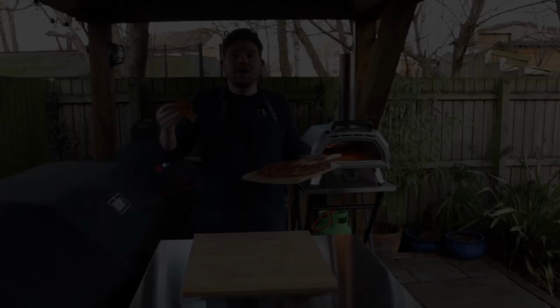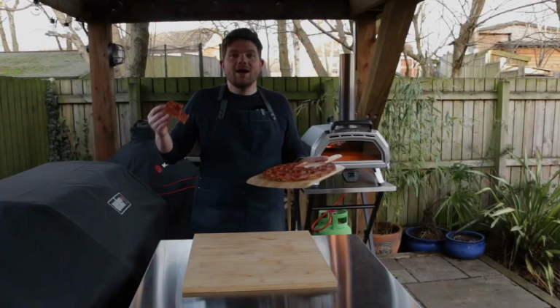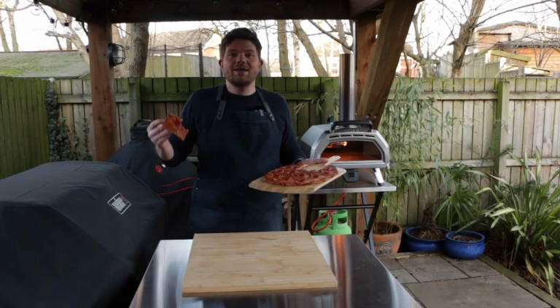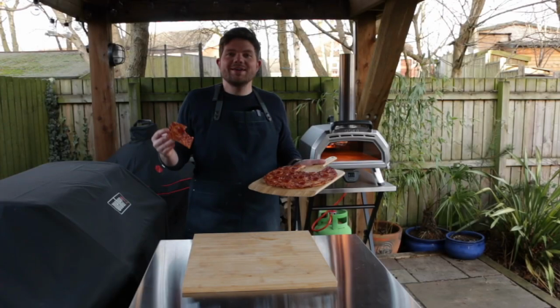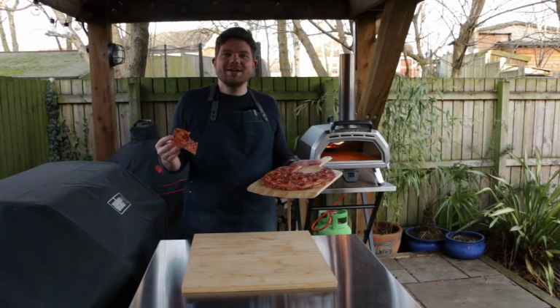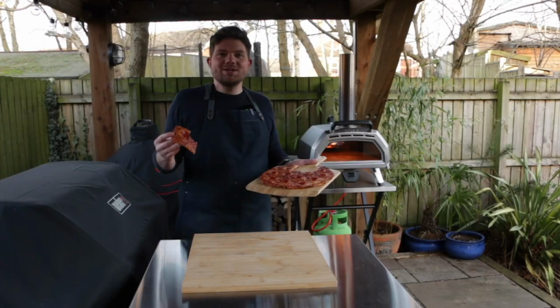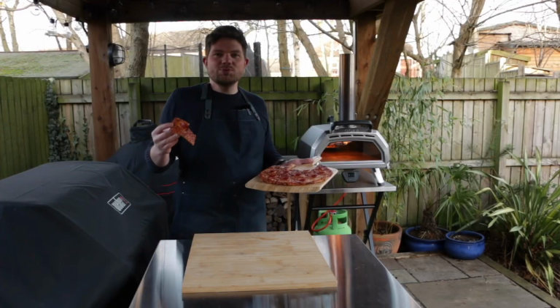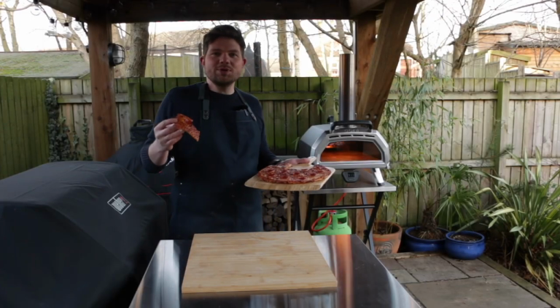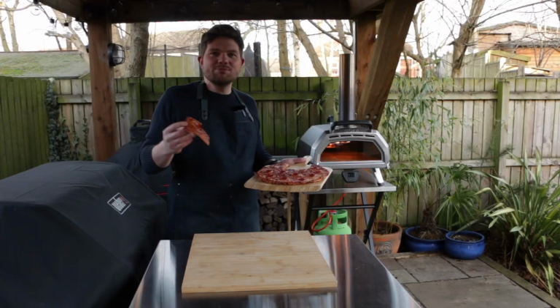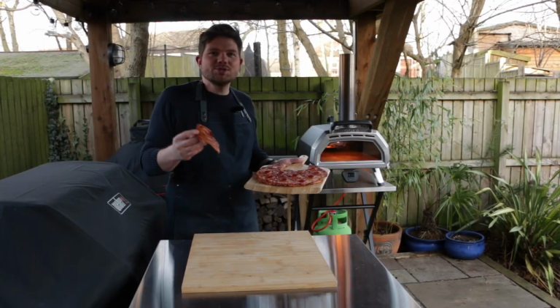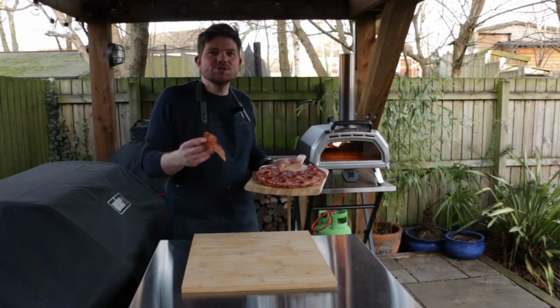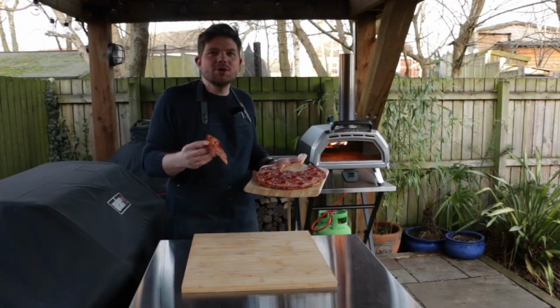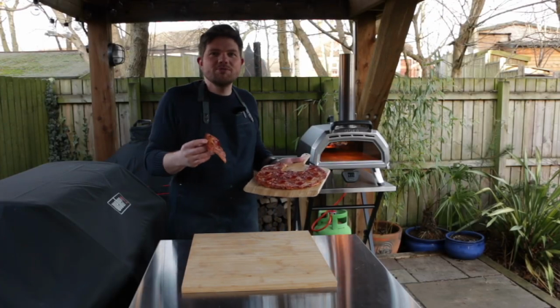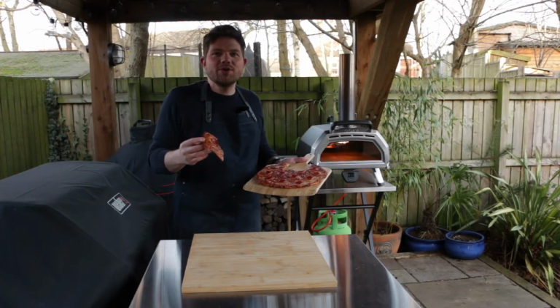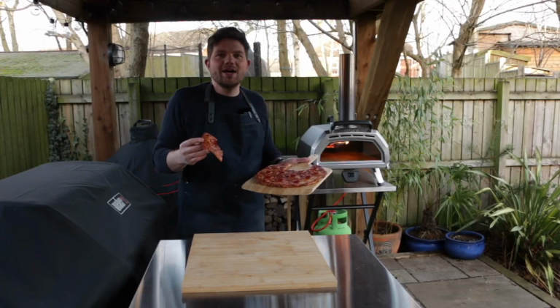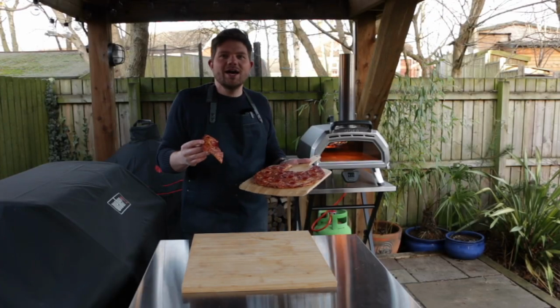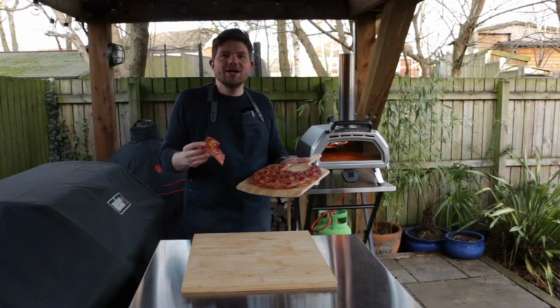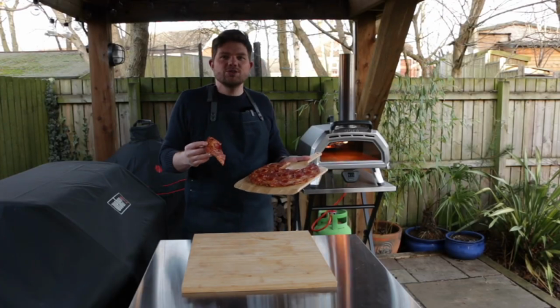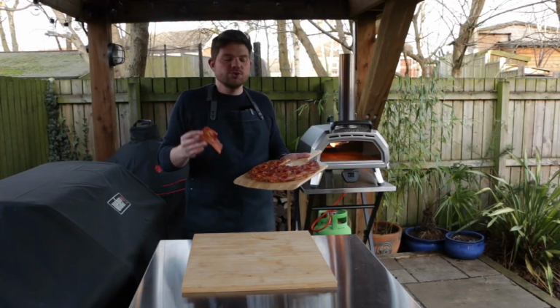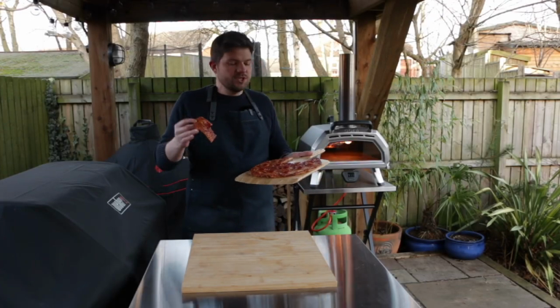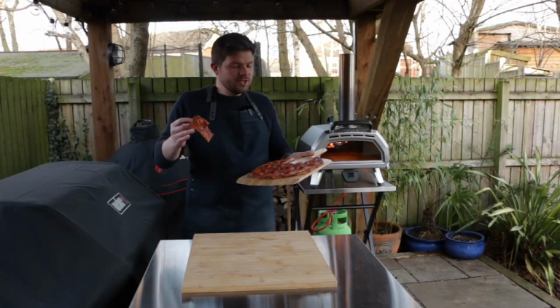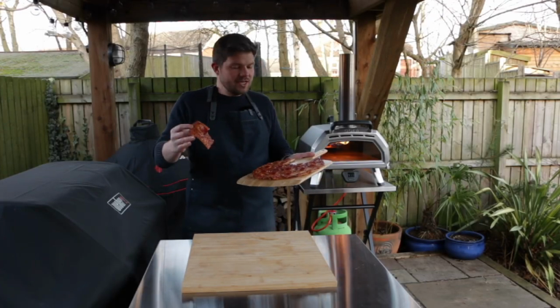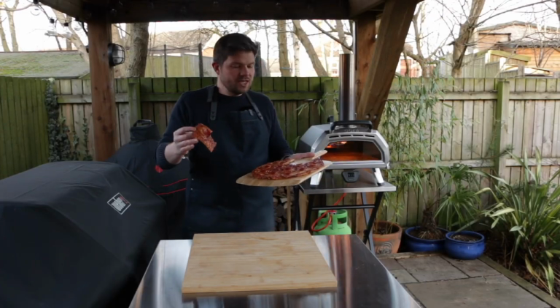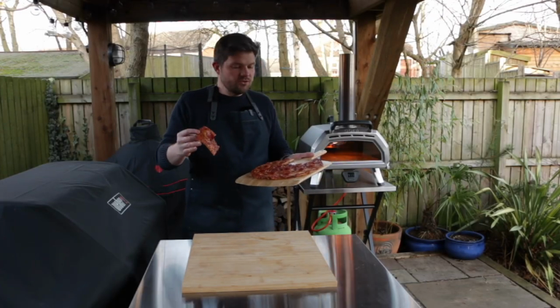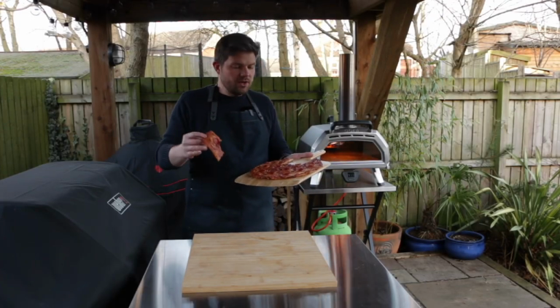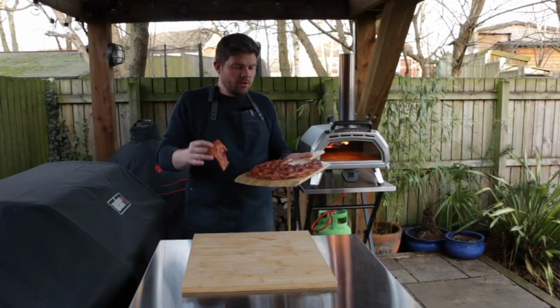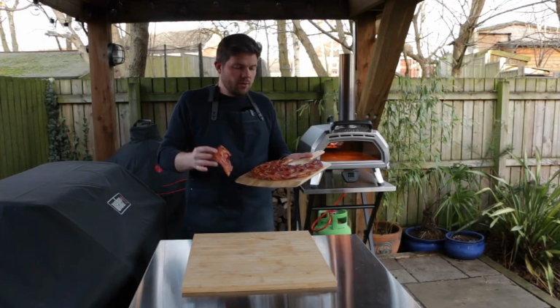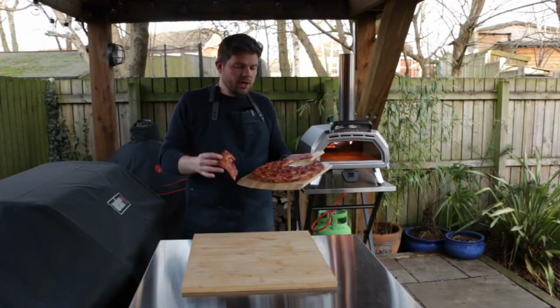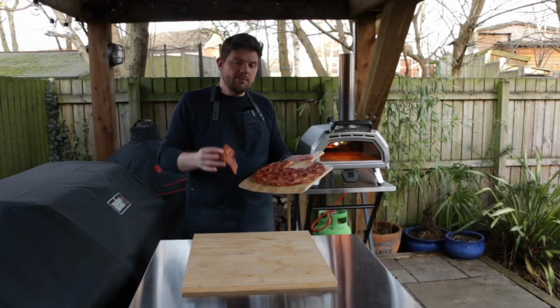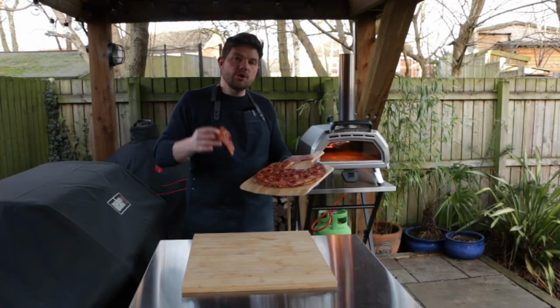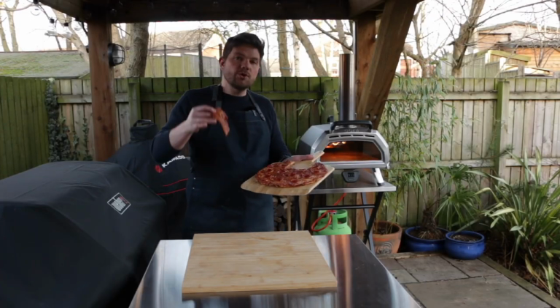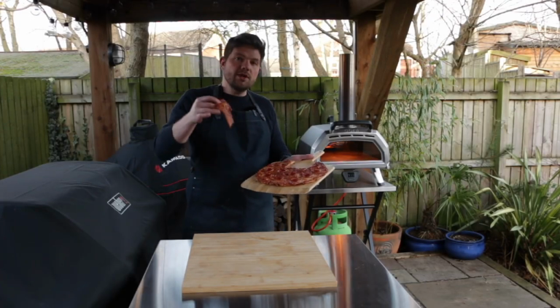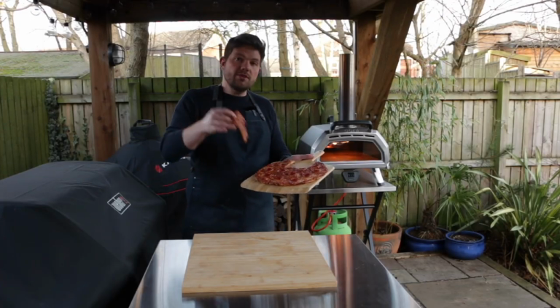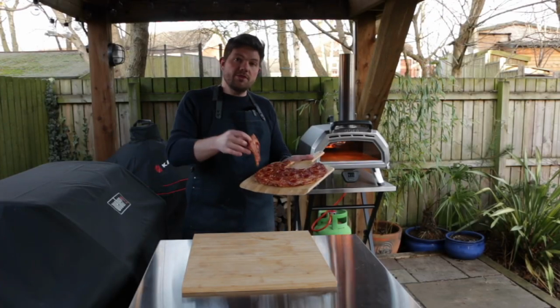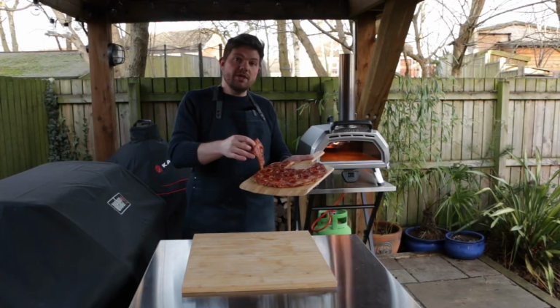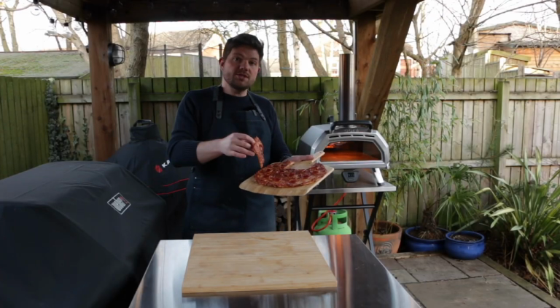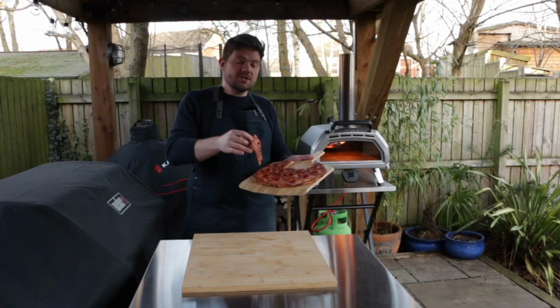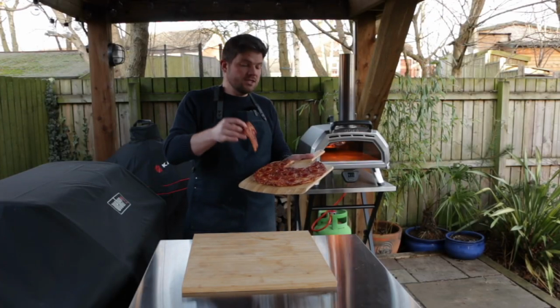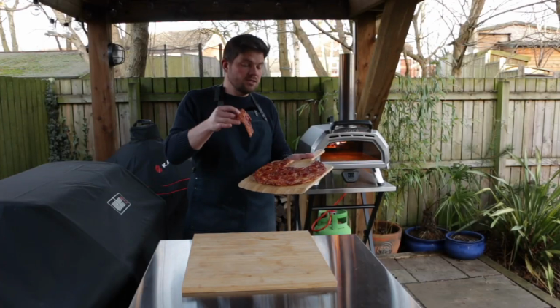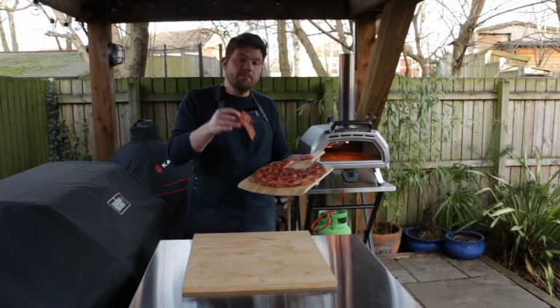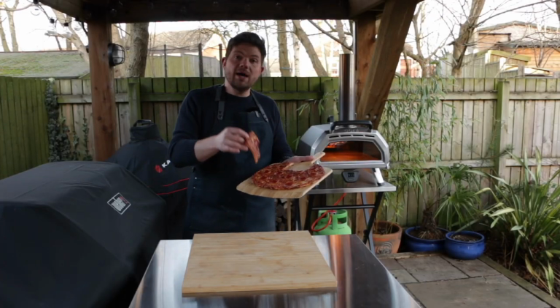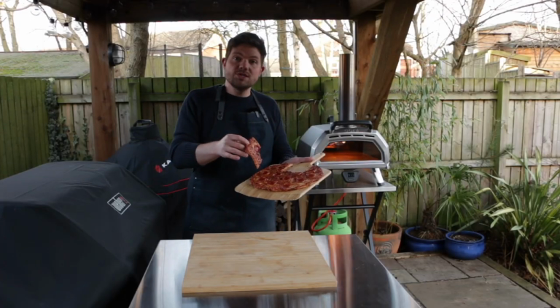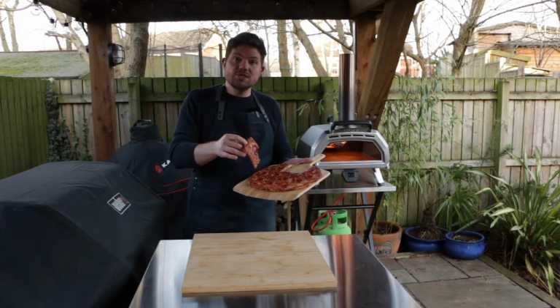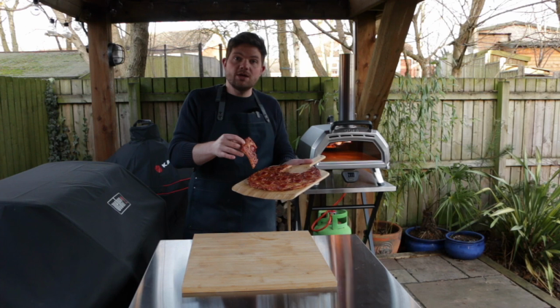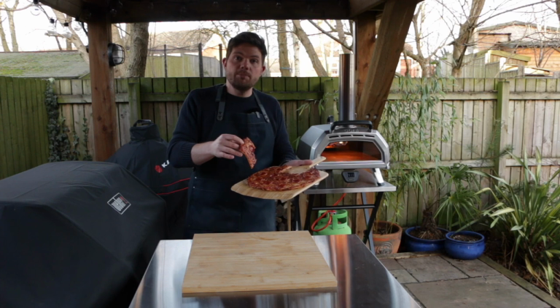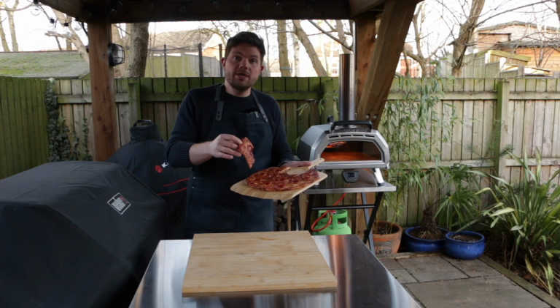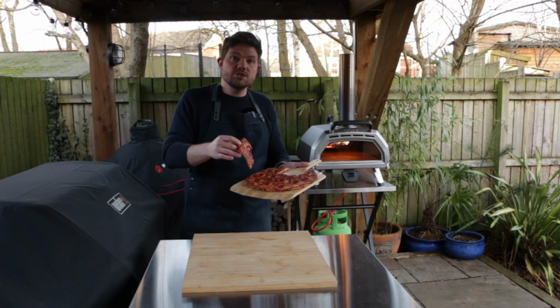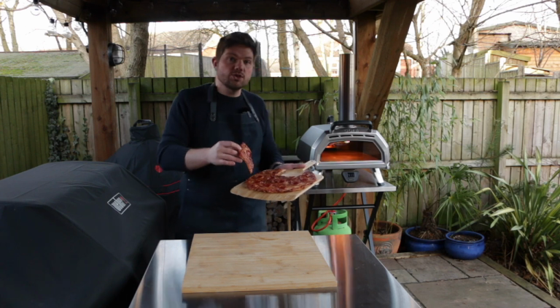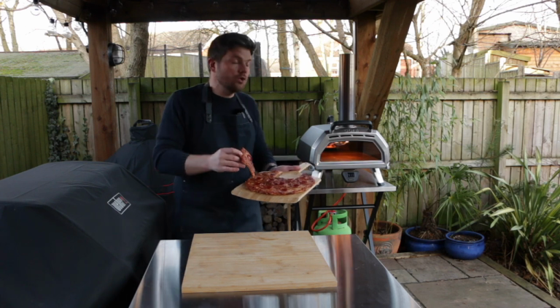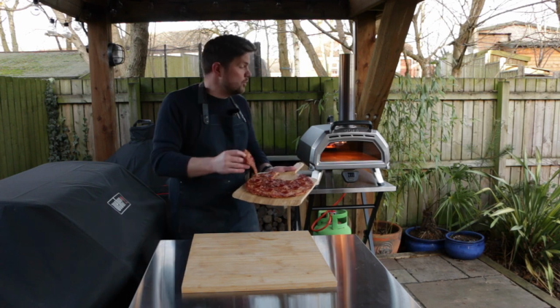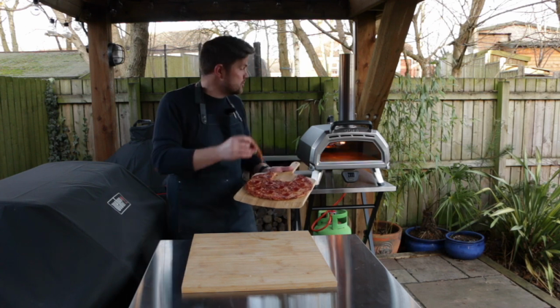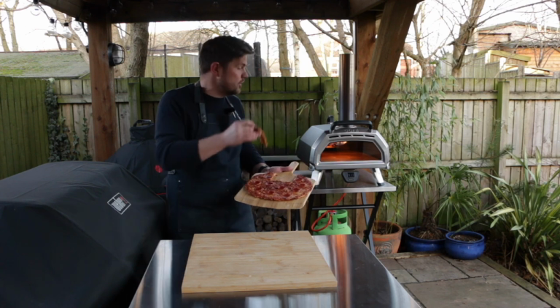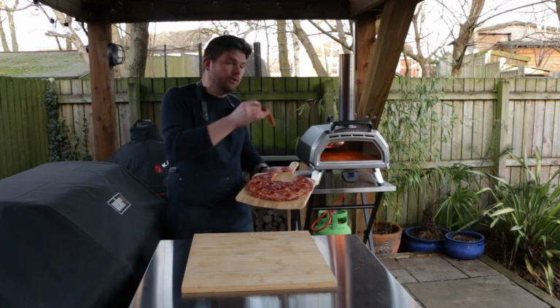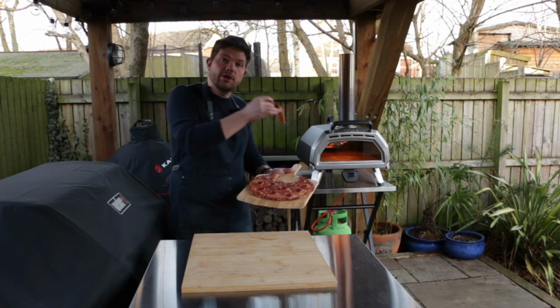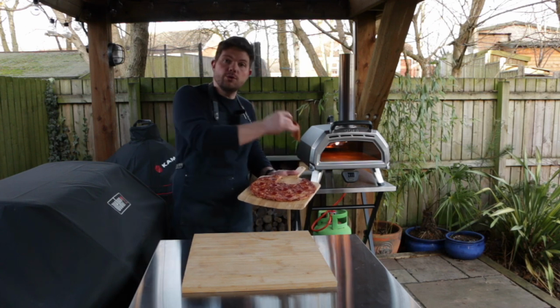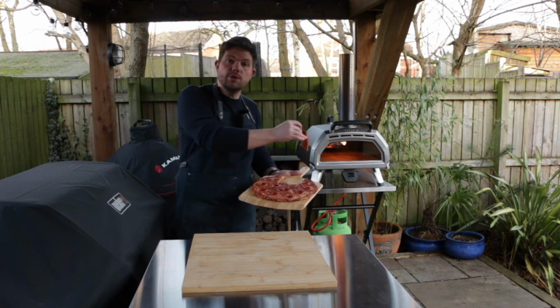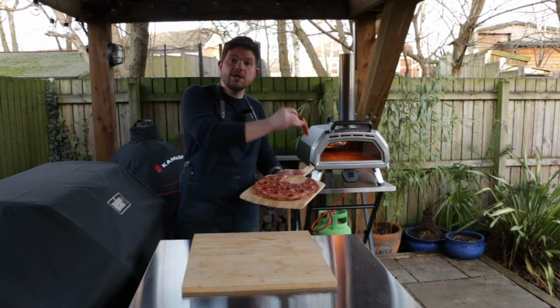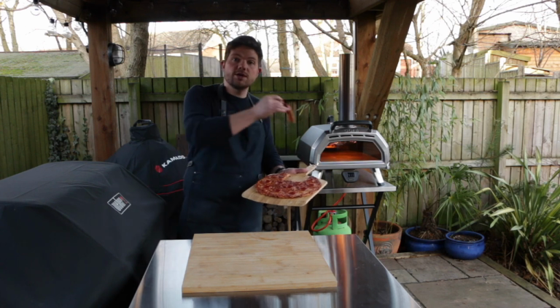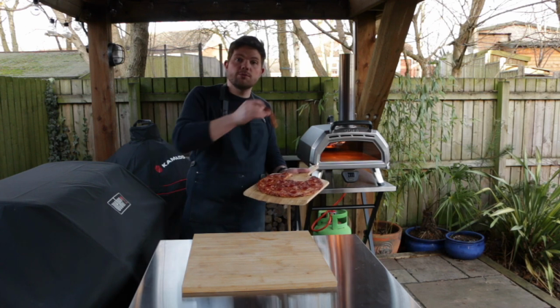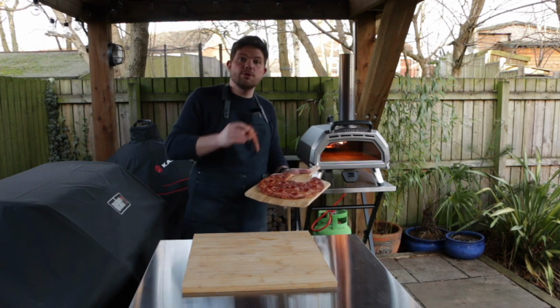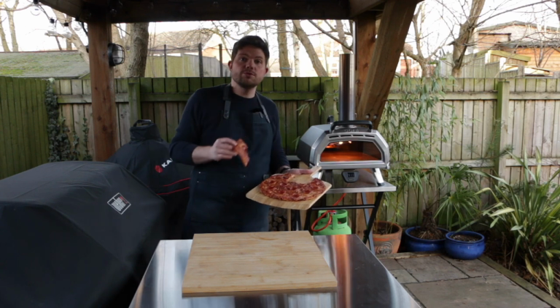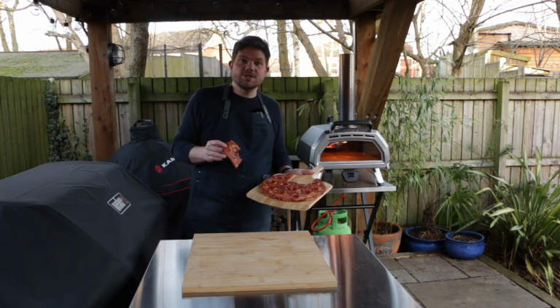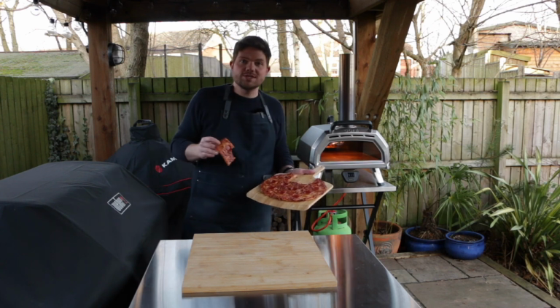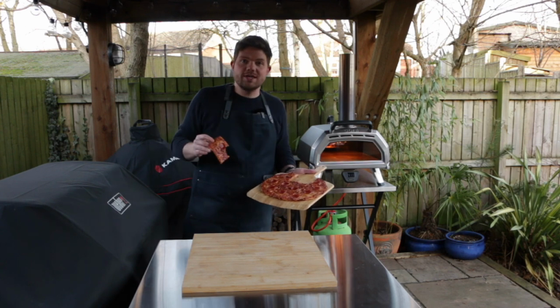Hi there guys, welcome to Tom Voyage. On today's video we're going to be cooking this. This is a bar style pizza cooked on the Ooni Karoo 16.